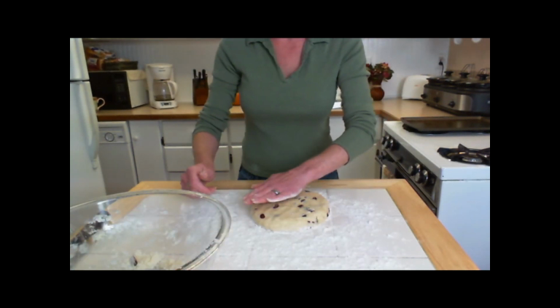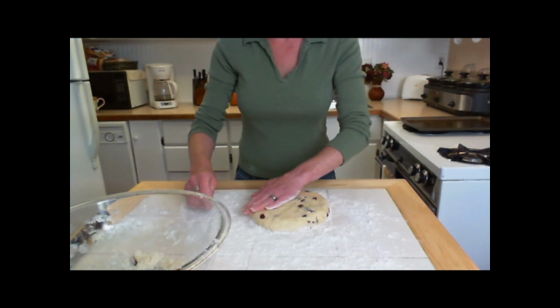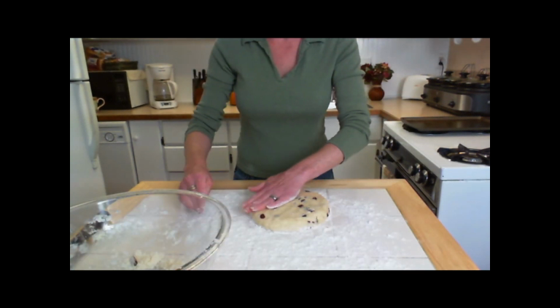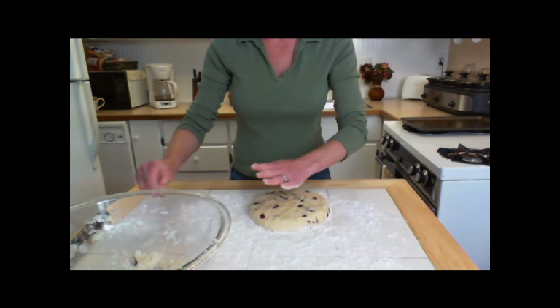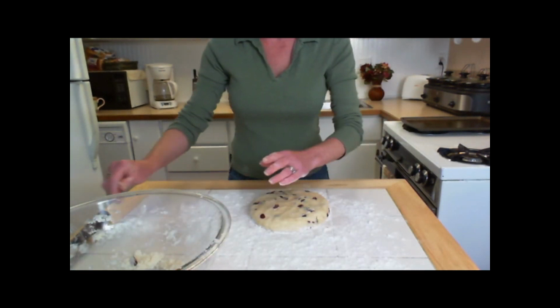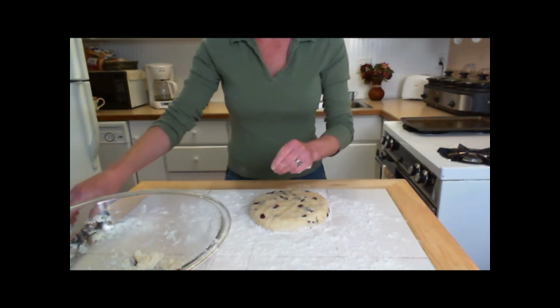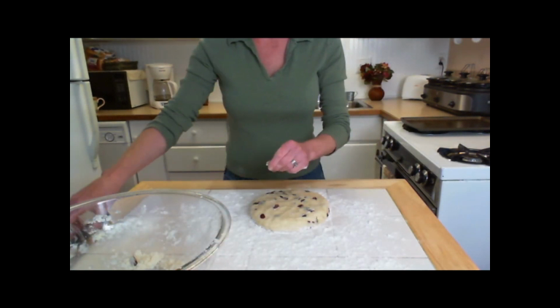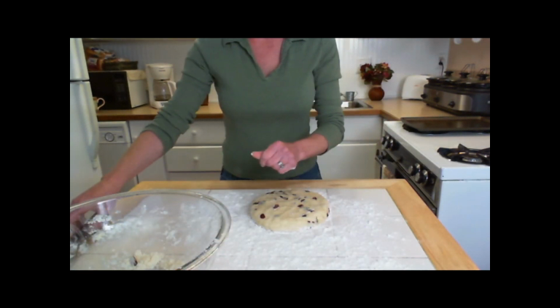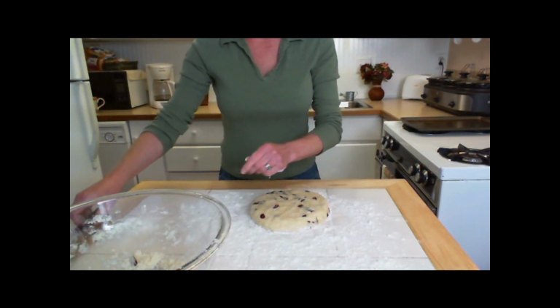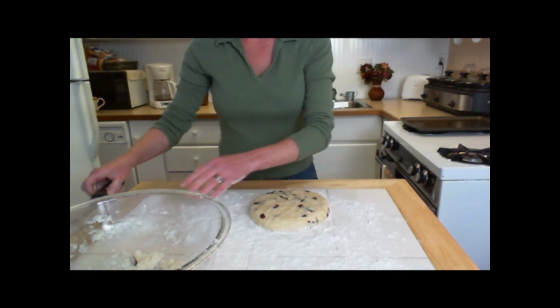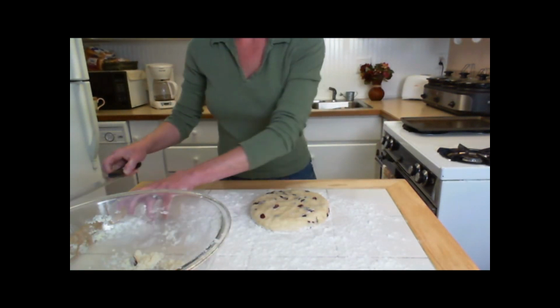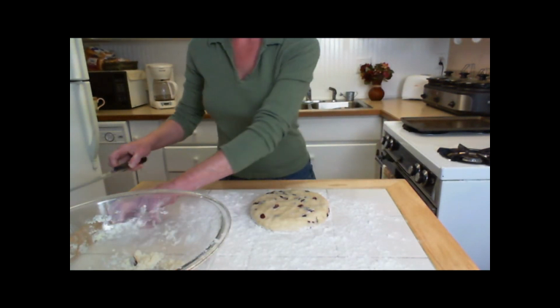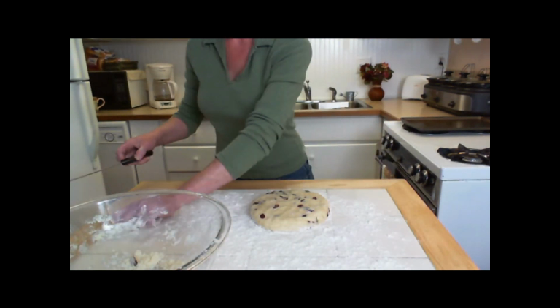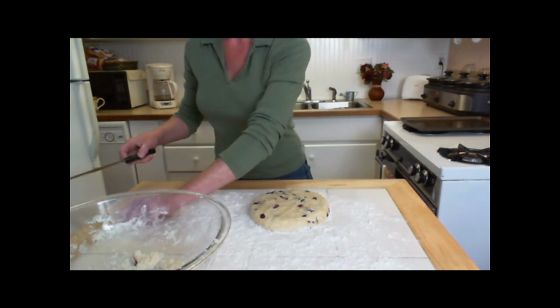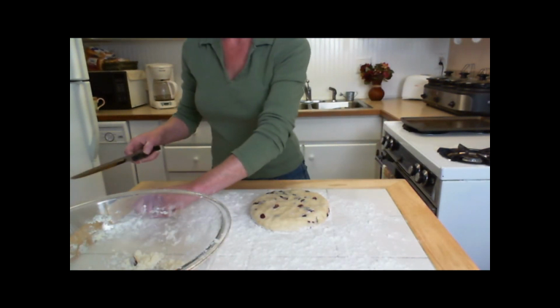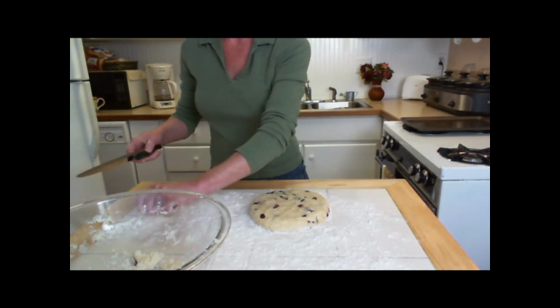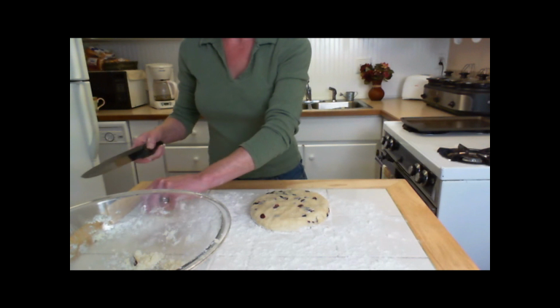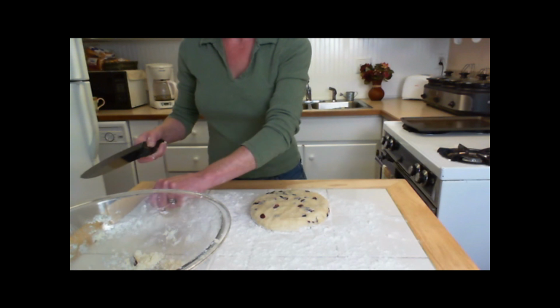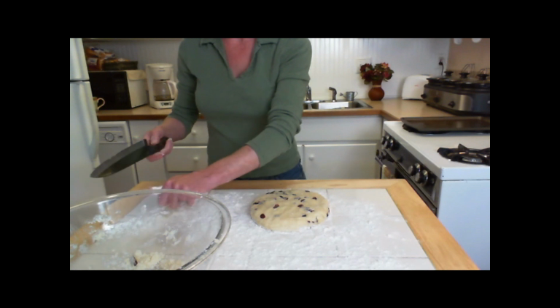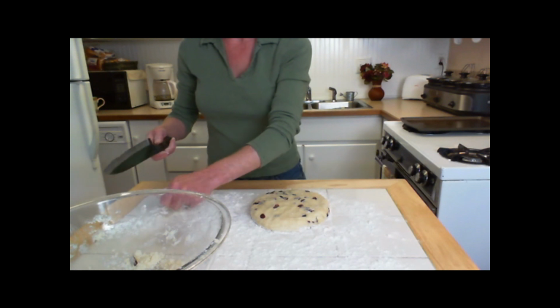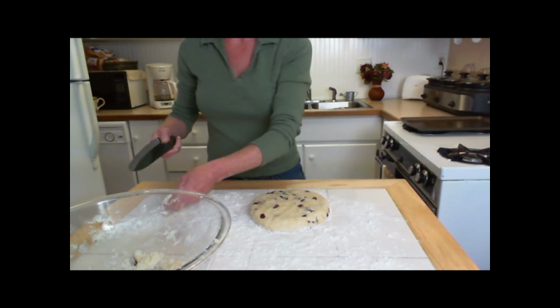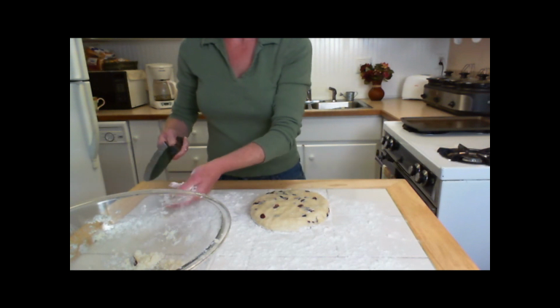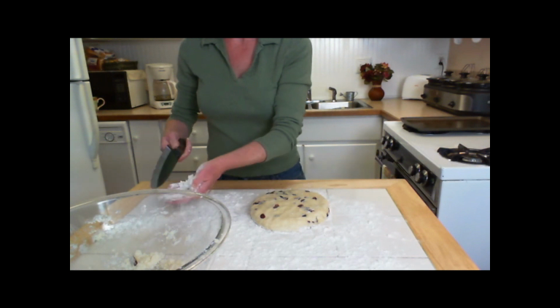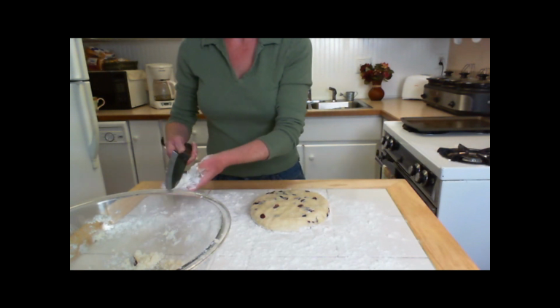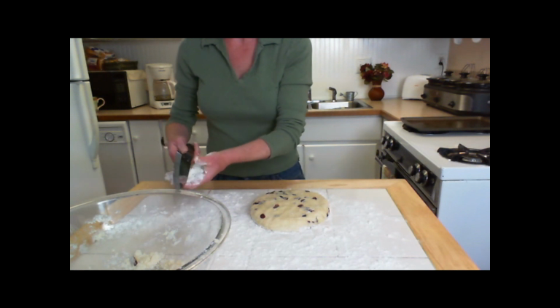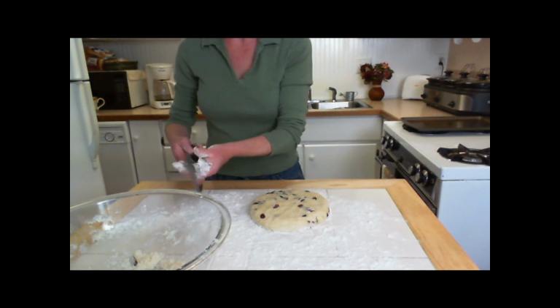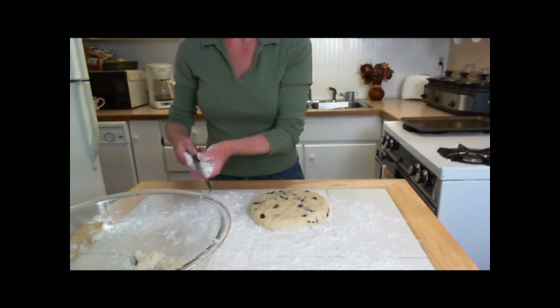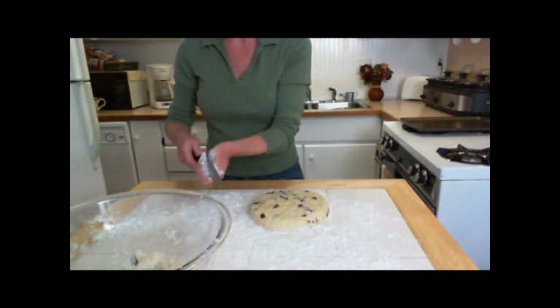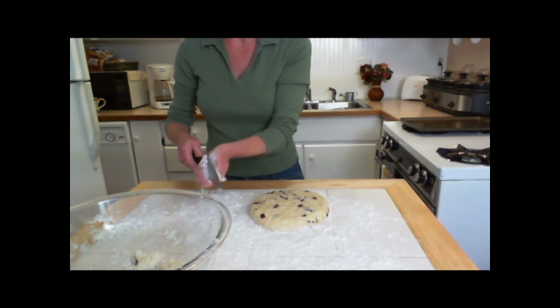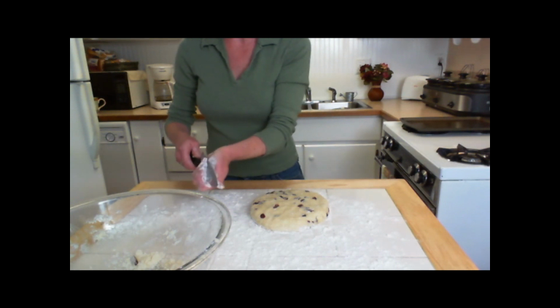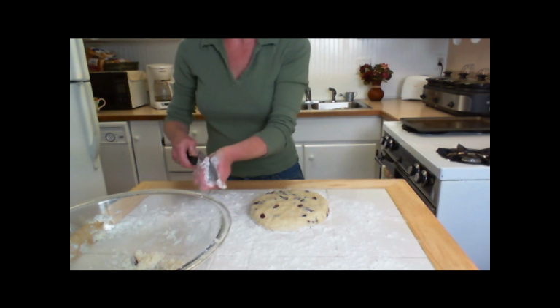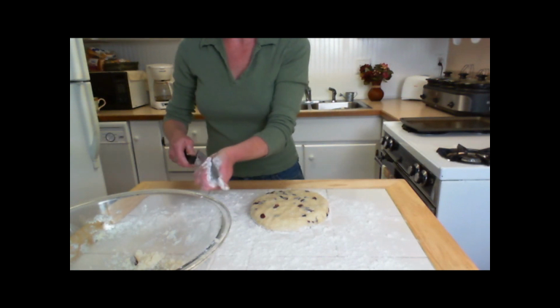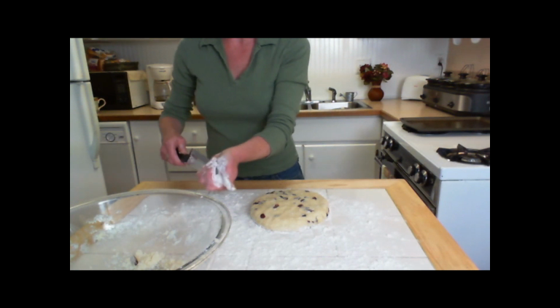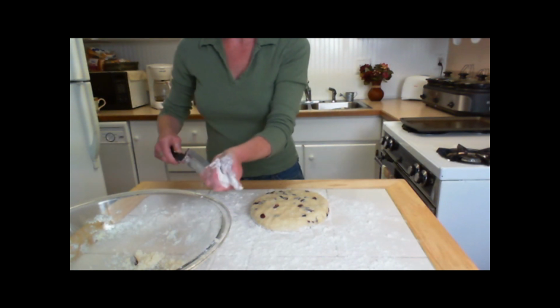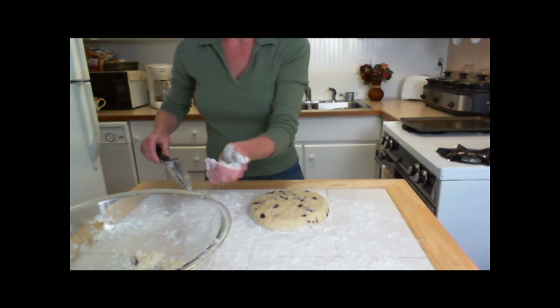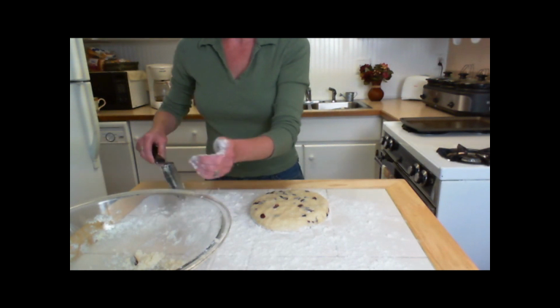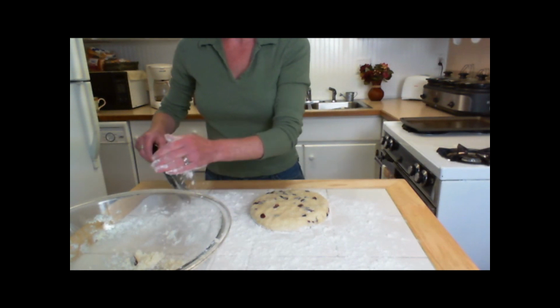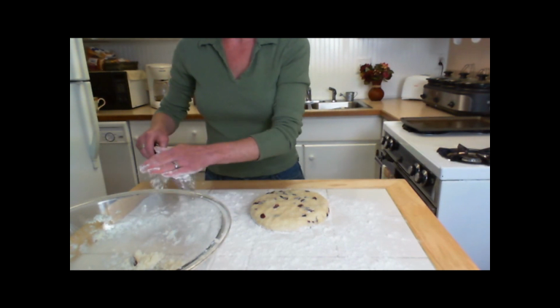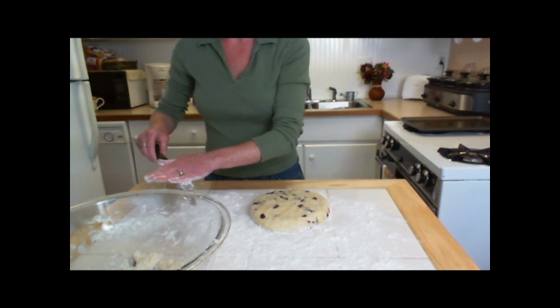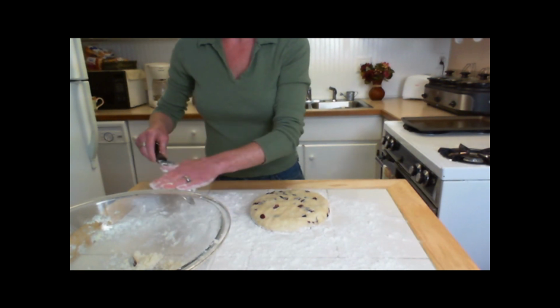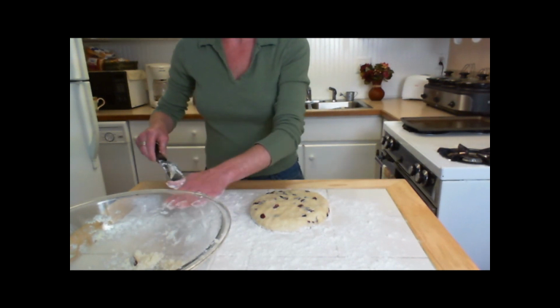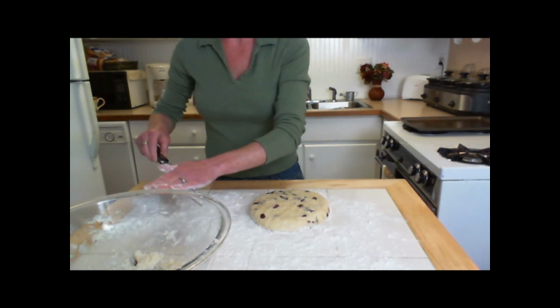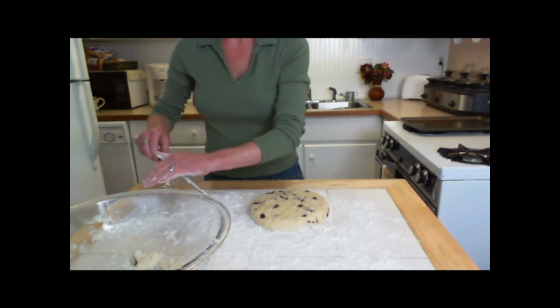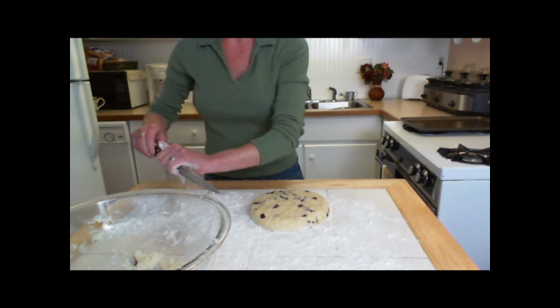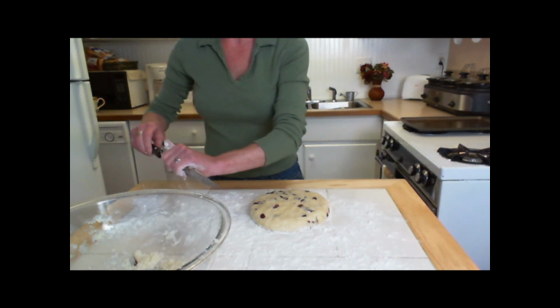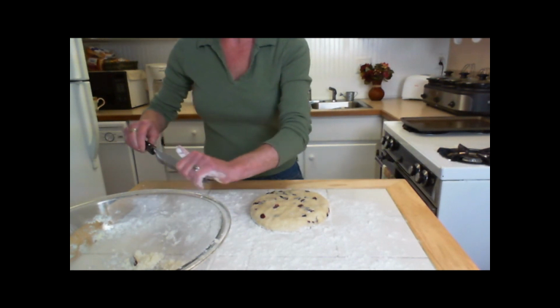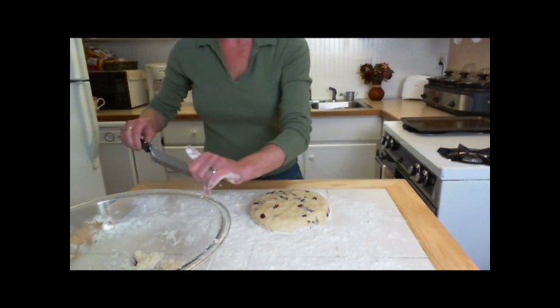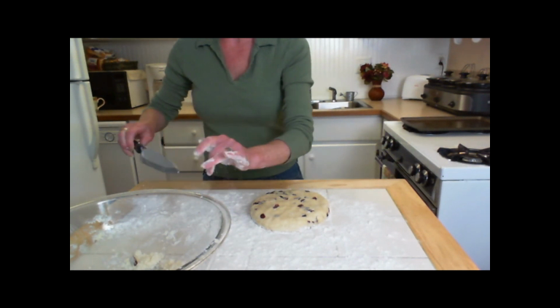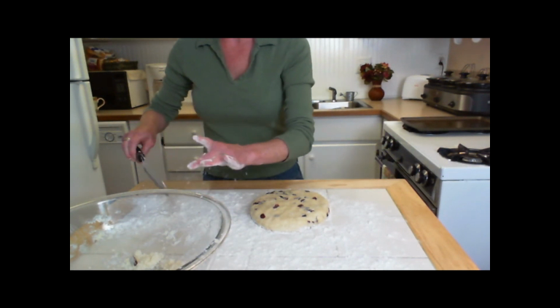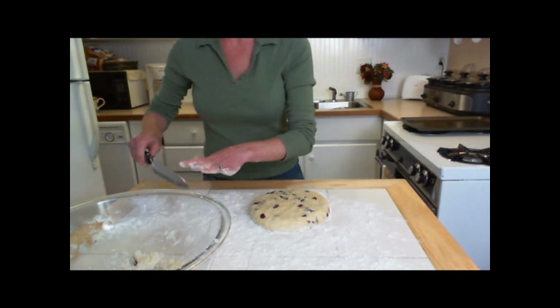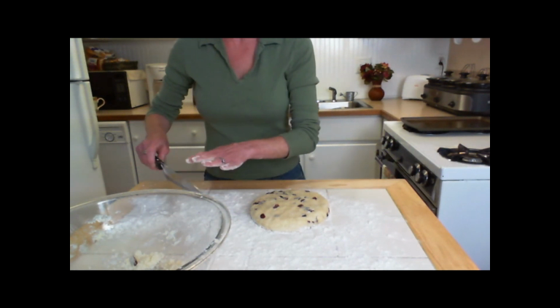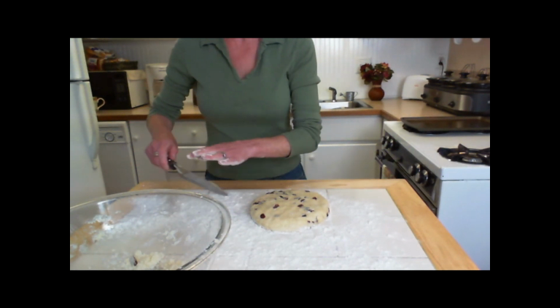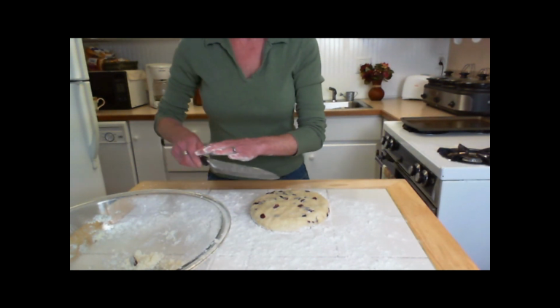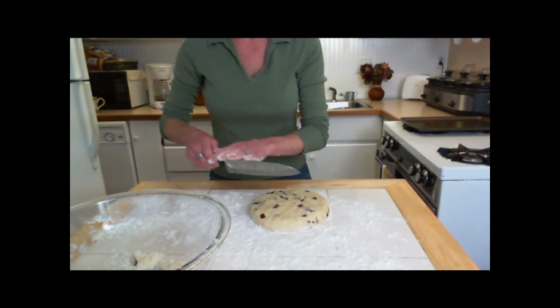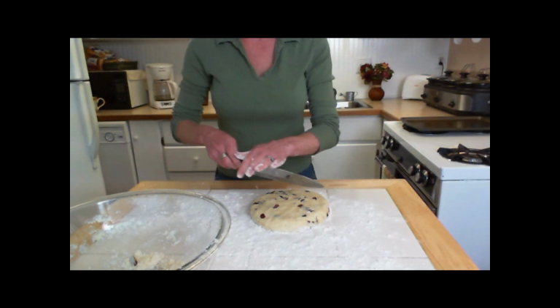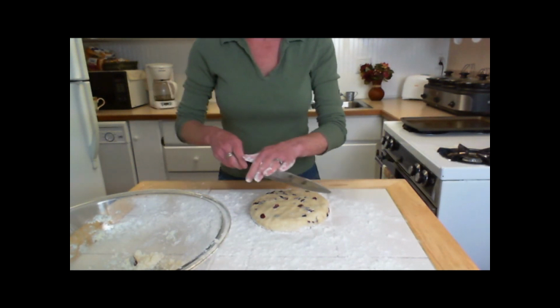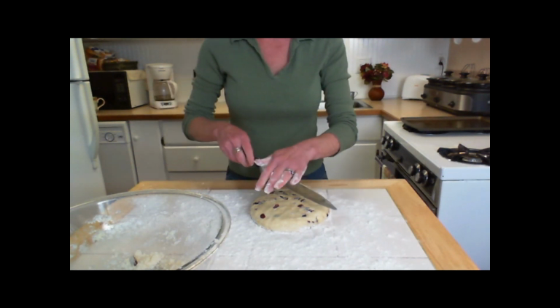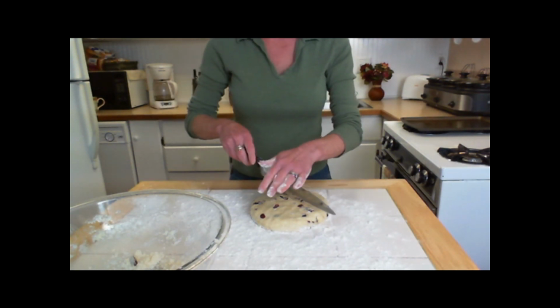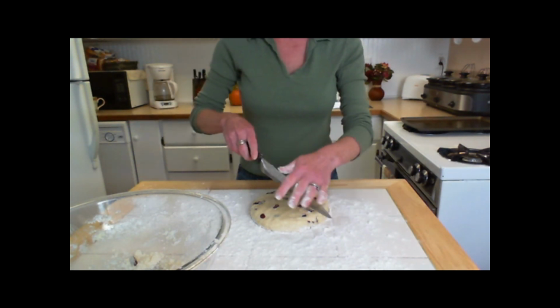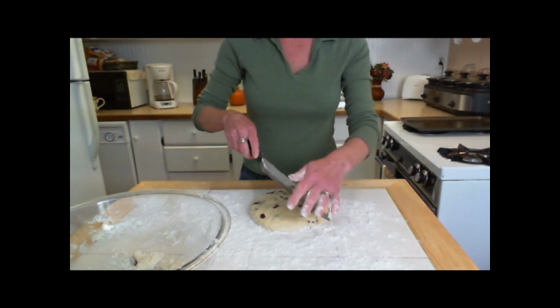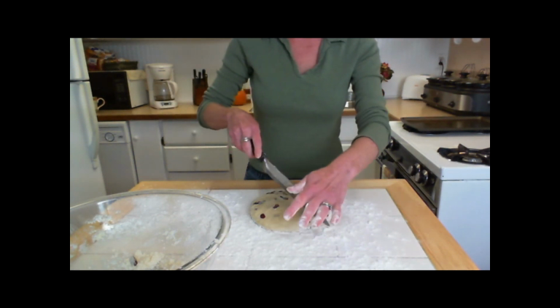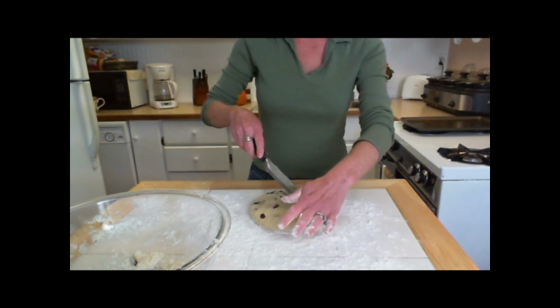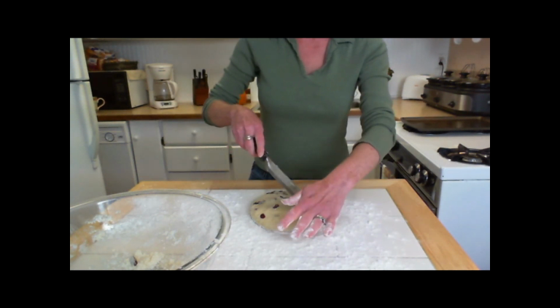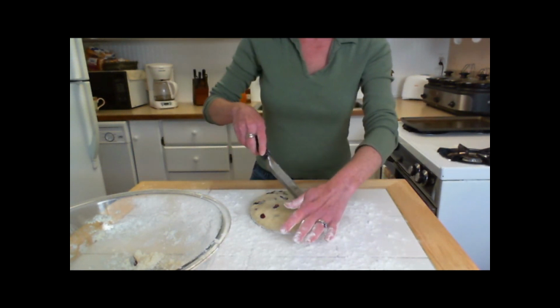On a lightly floured surface, shape the dough into about a 6-inch mound and then cut it into 8 triangles.